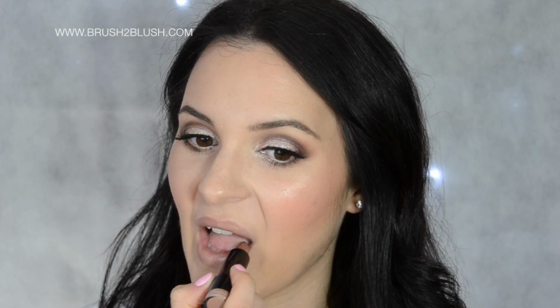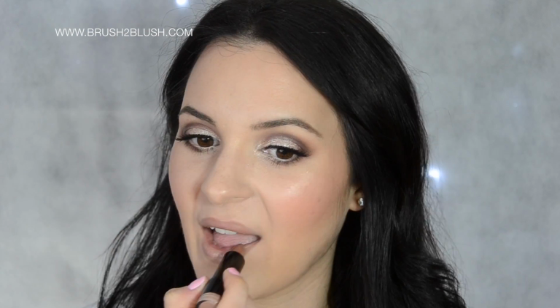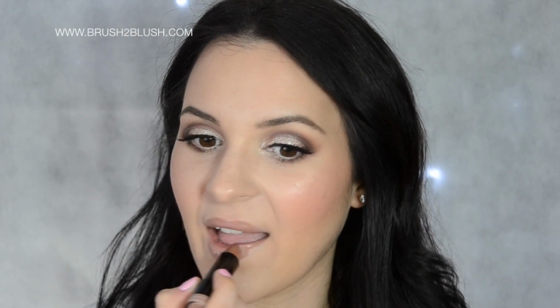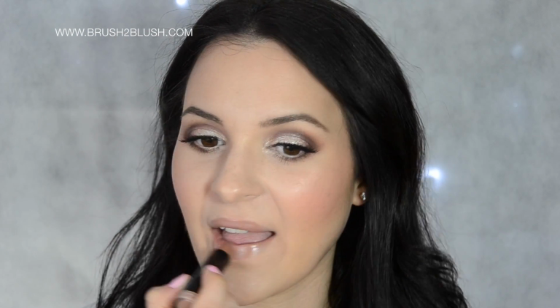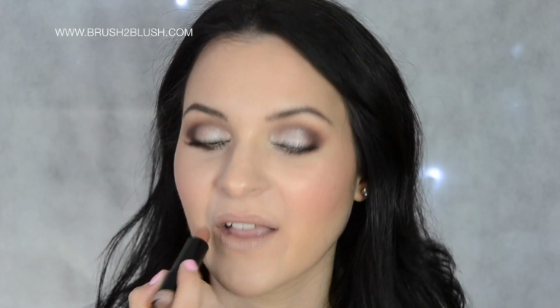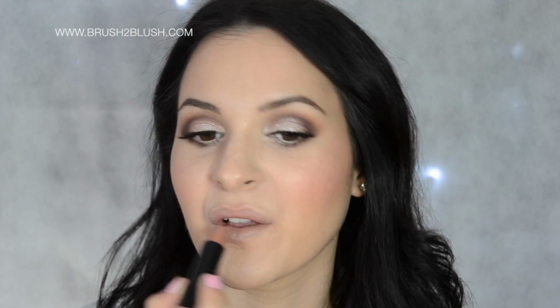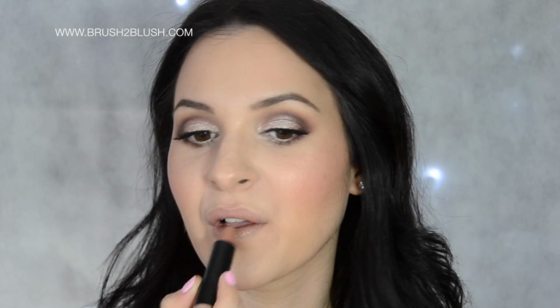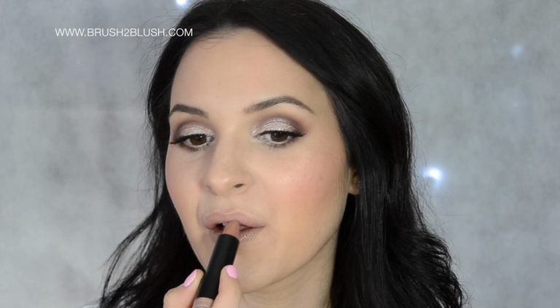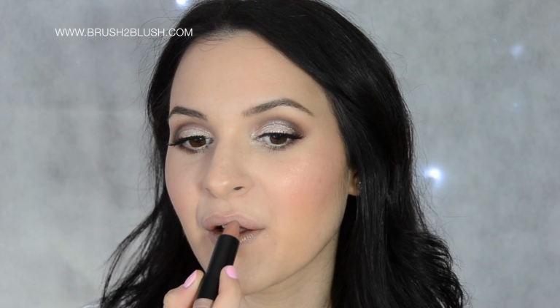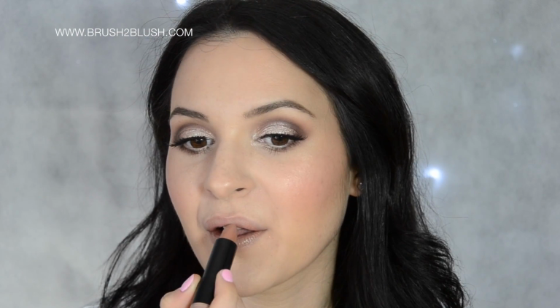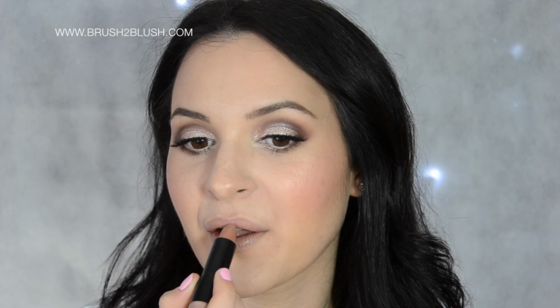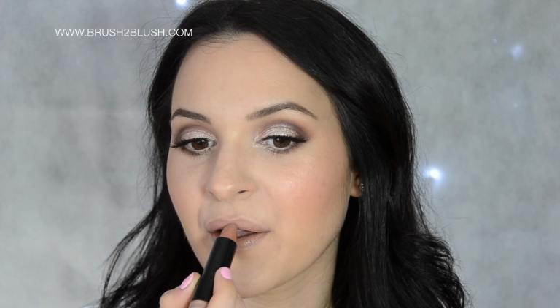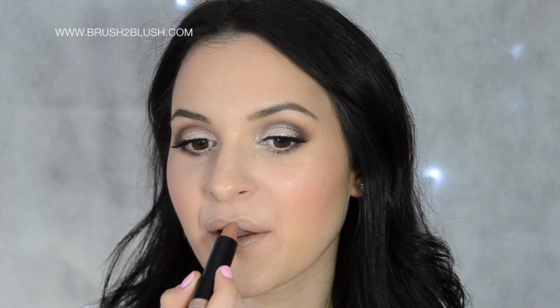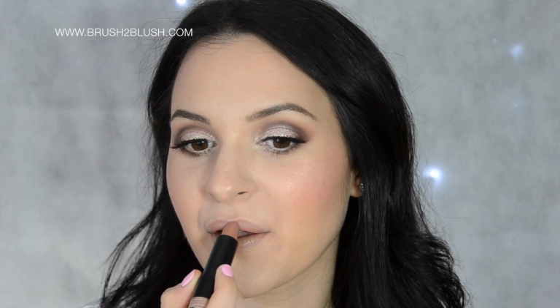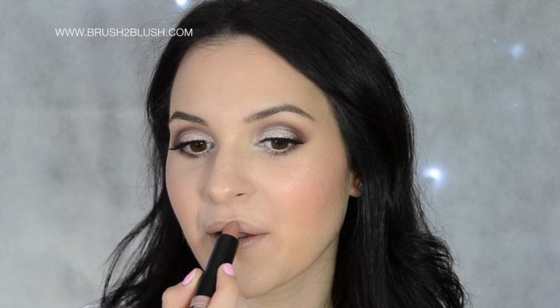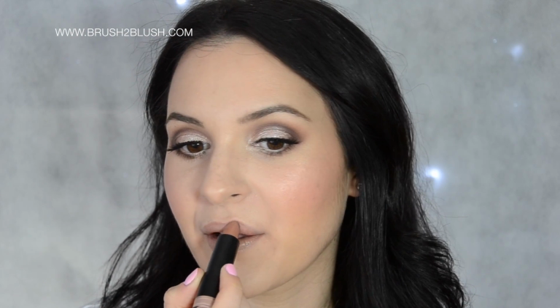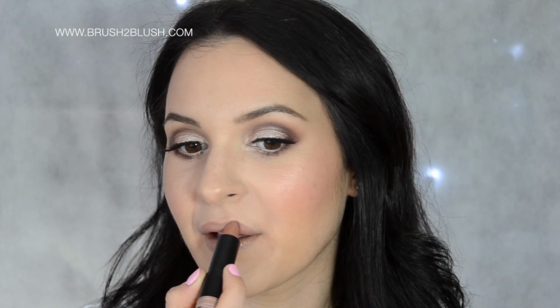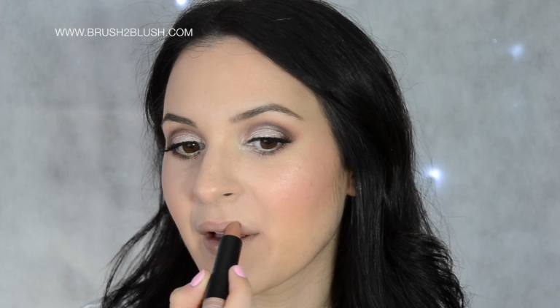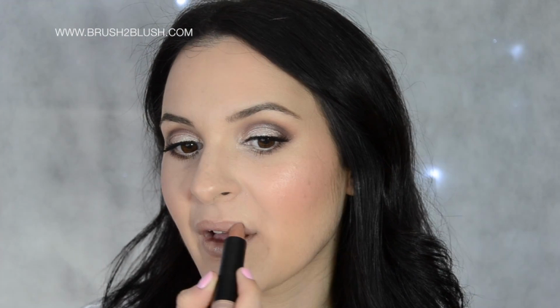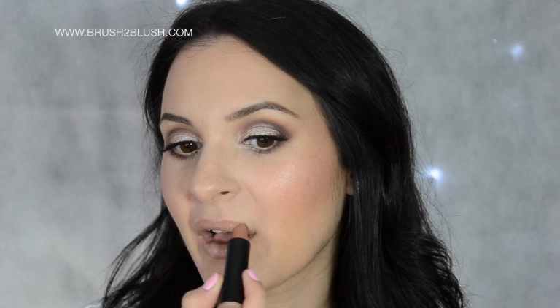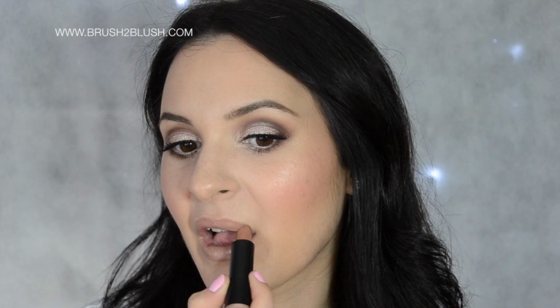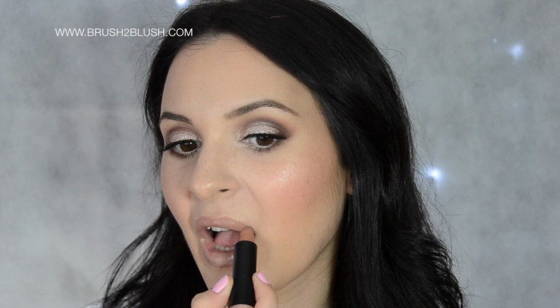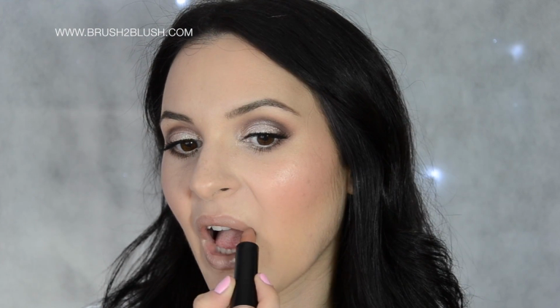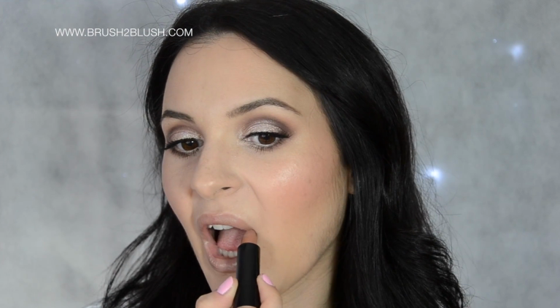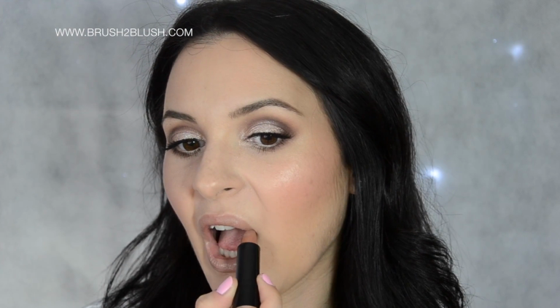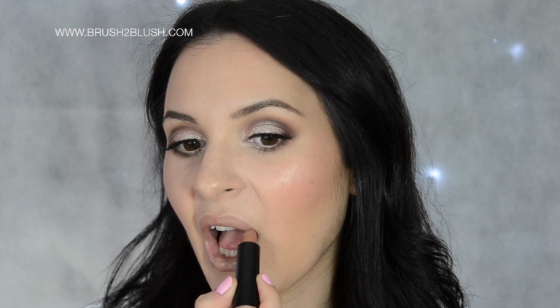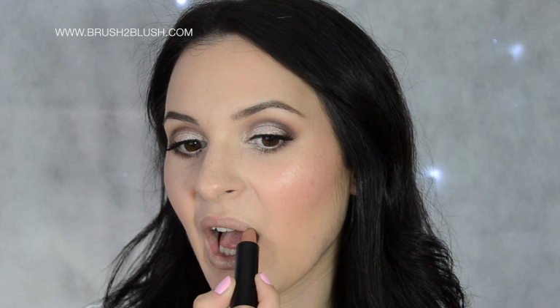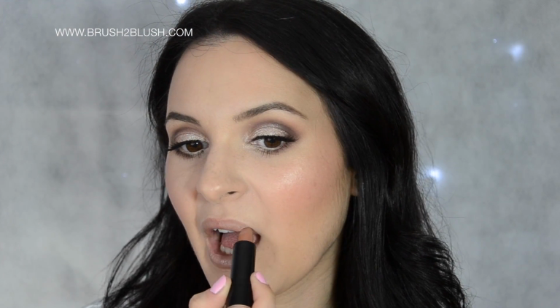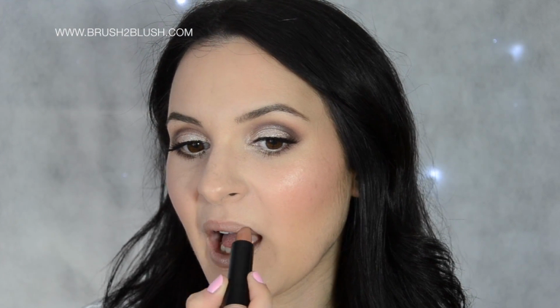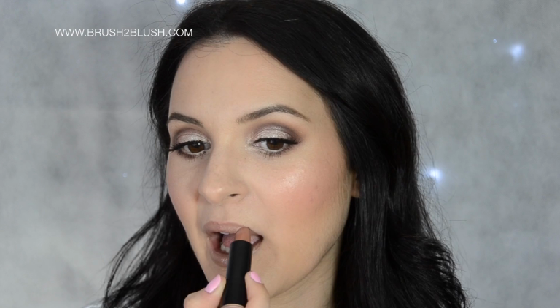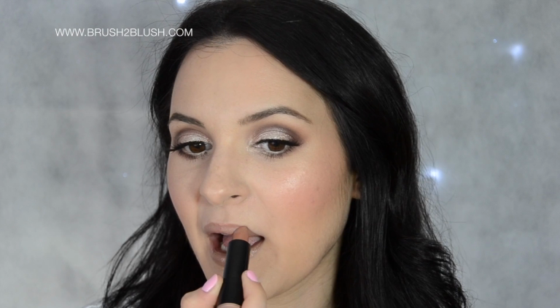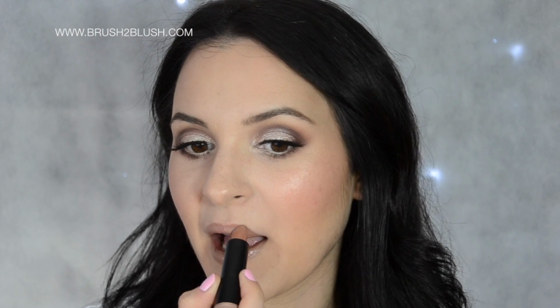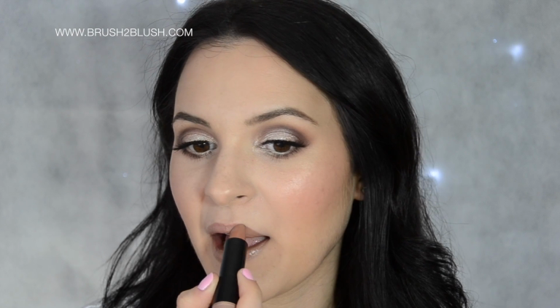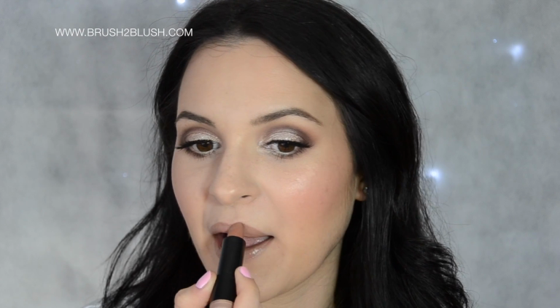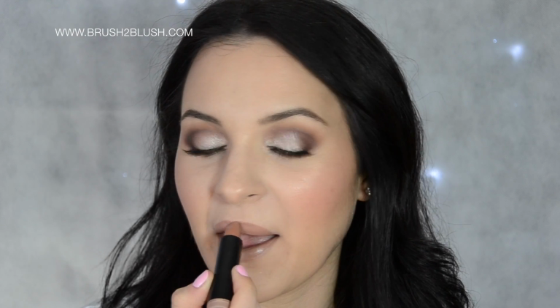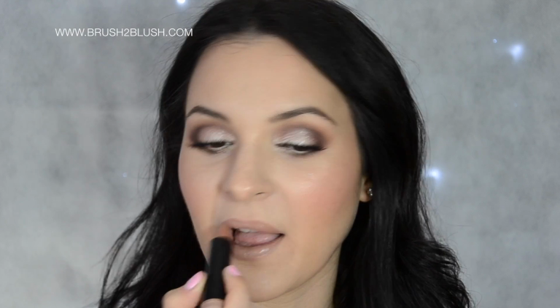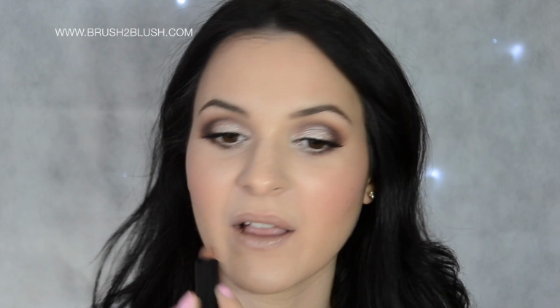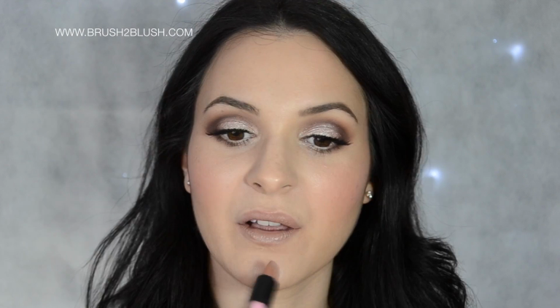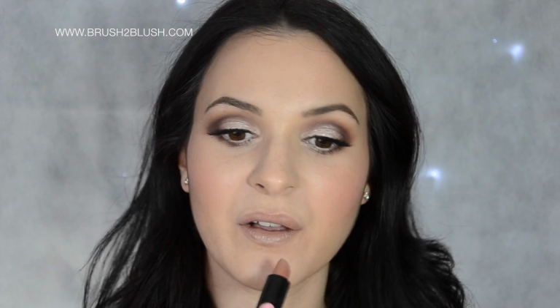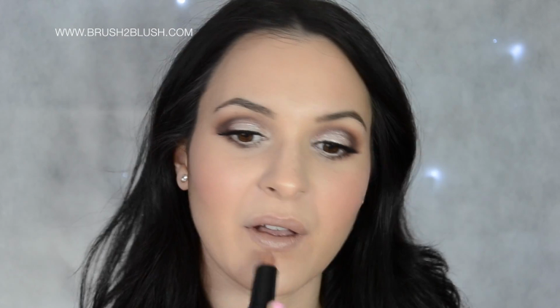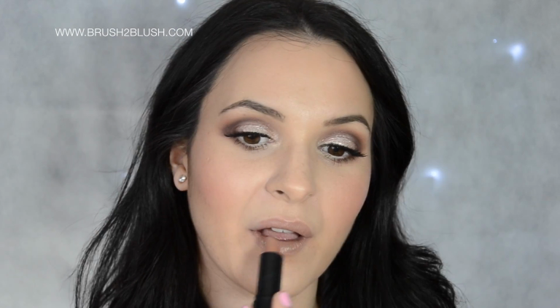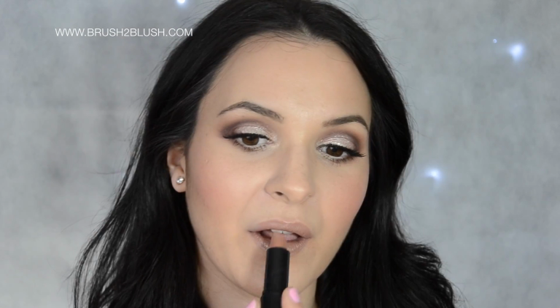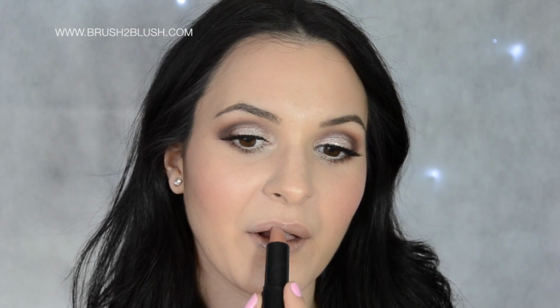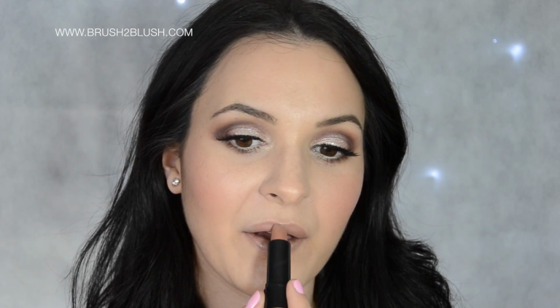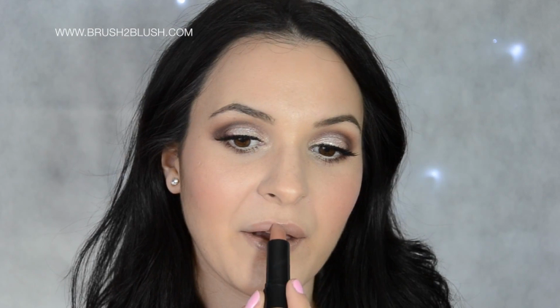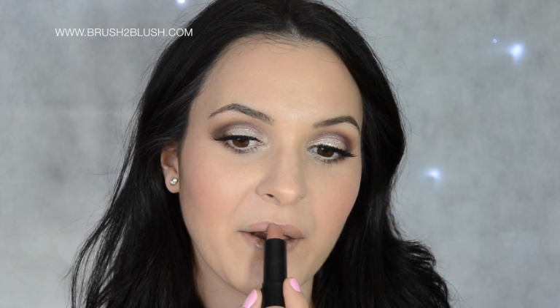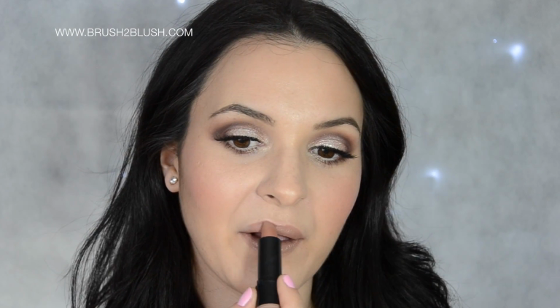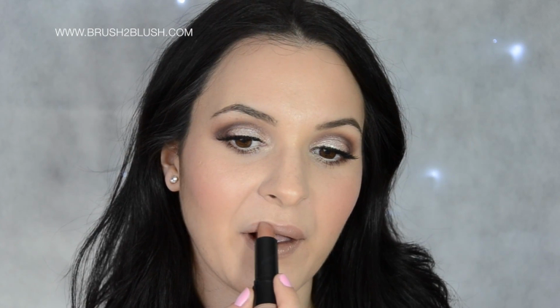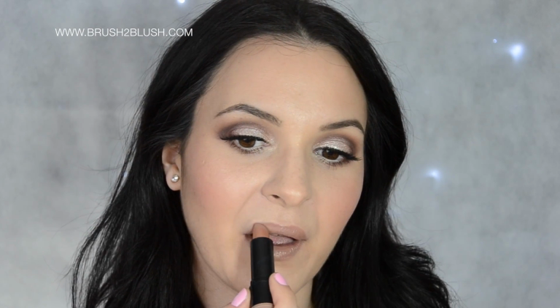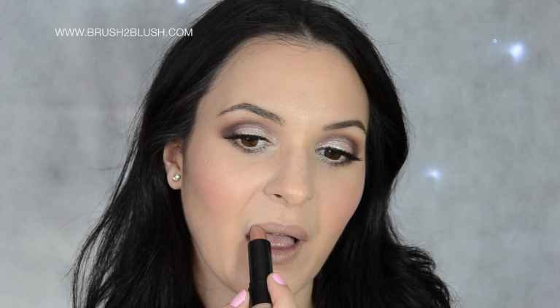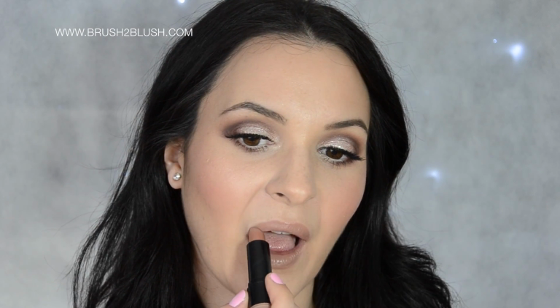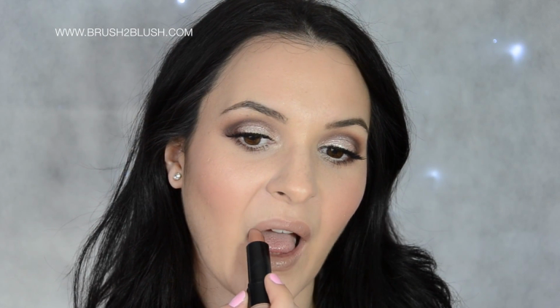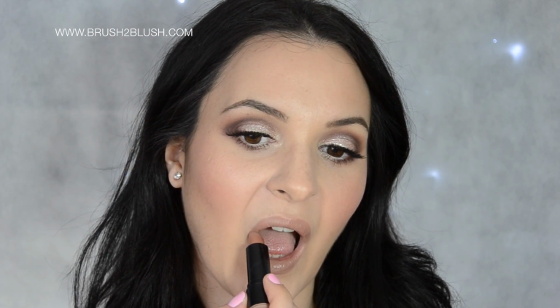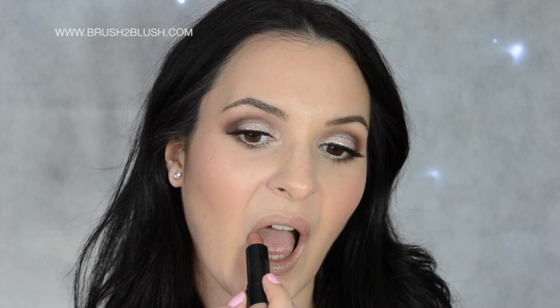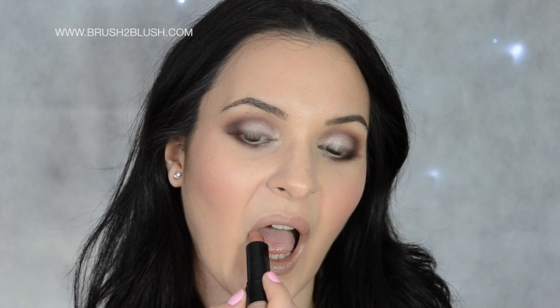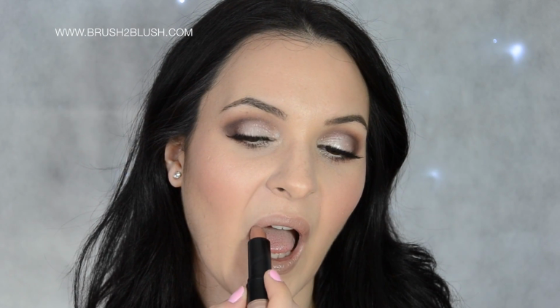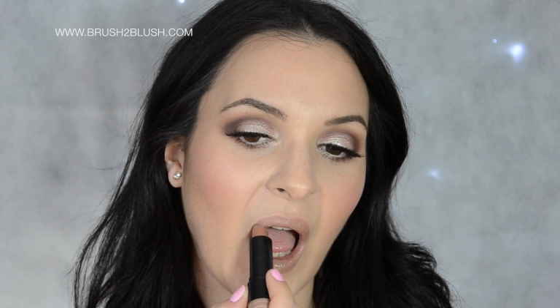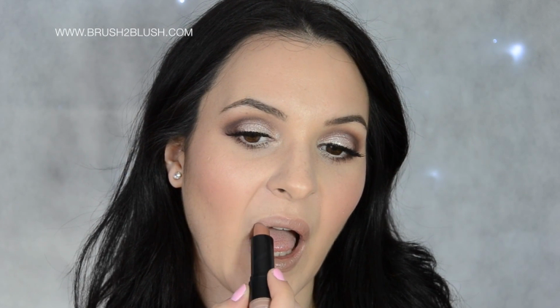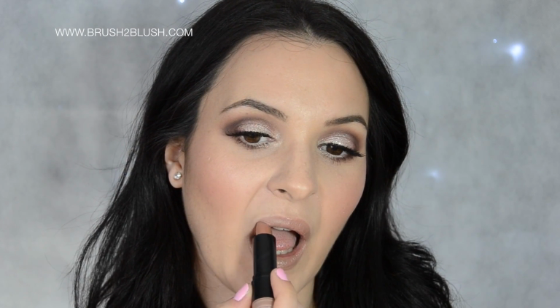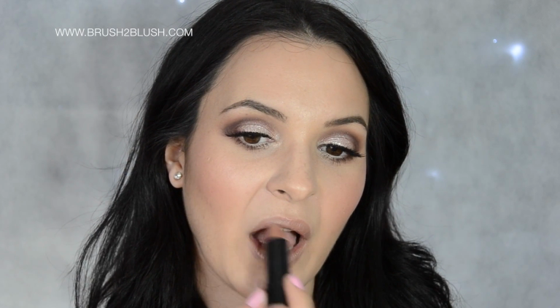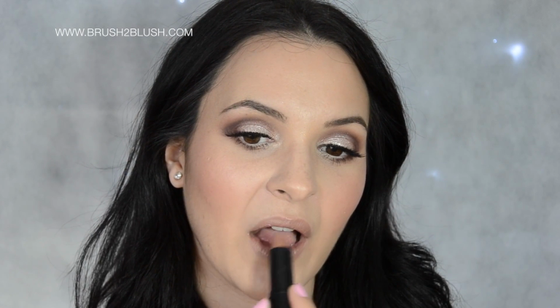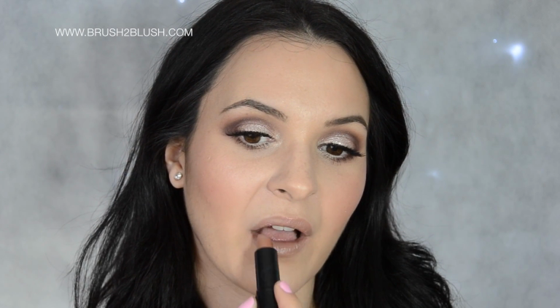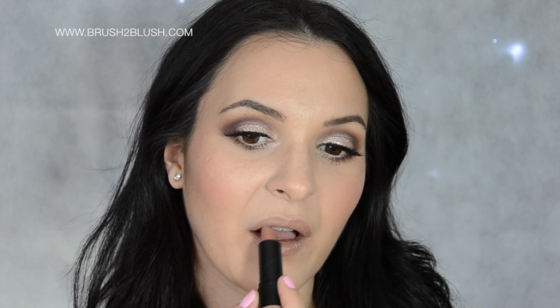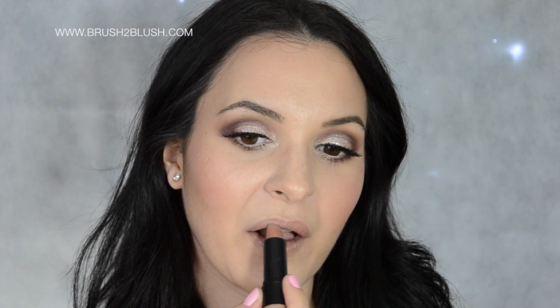For my lips, I'm using this nude neutral lipstick by NYX in 532.